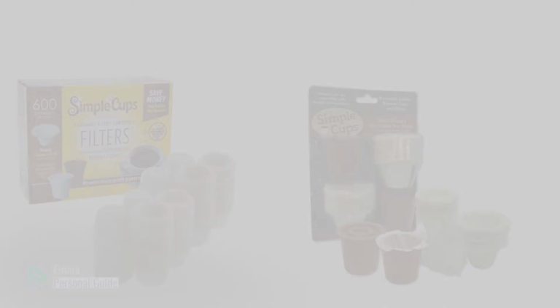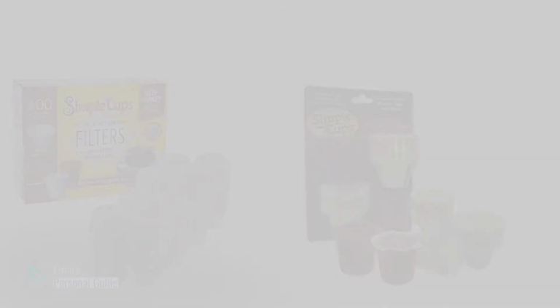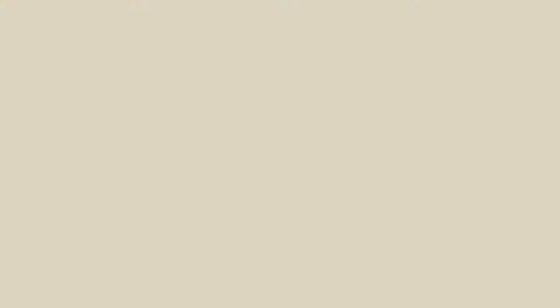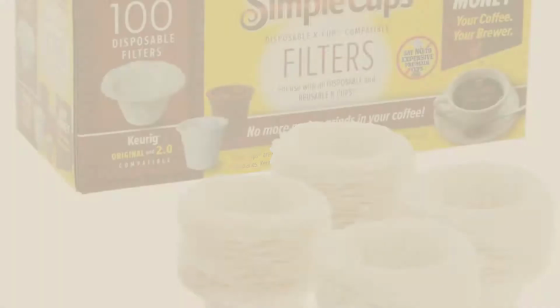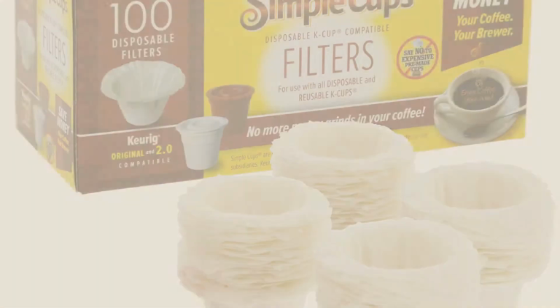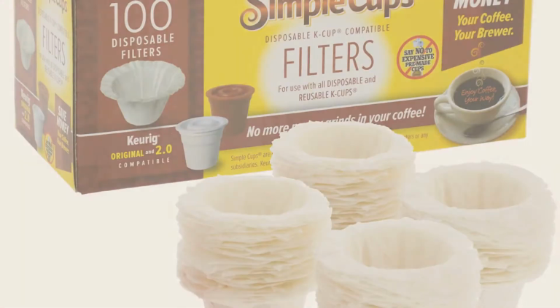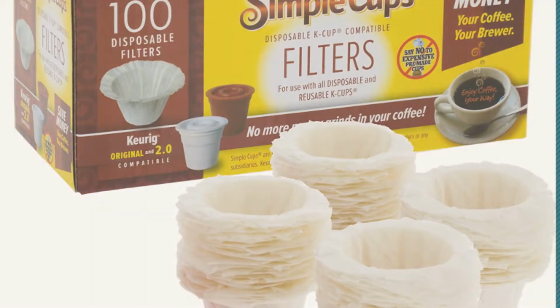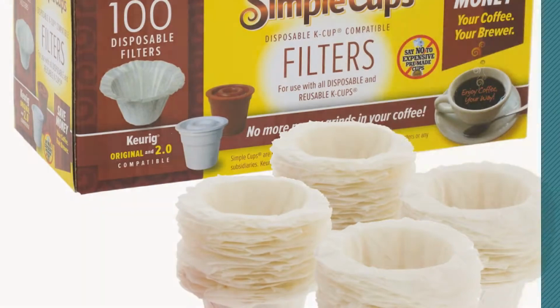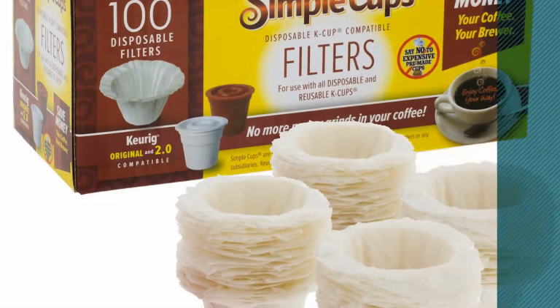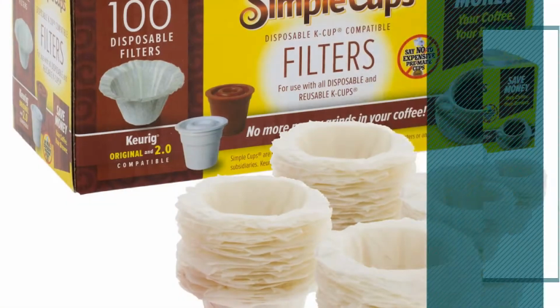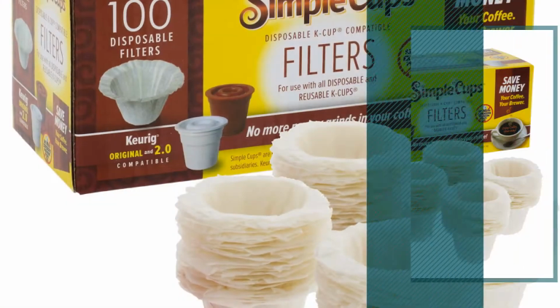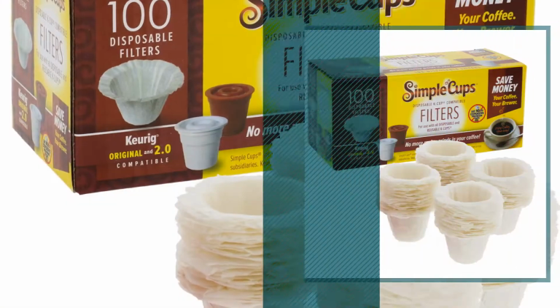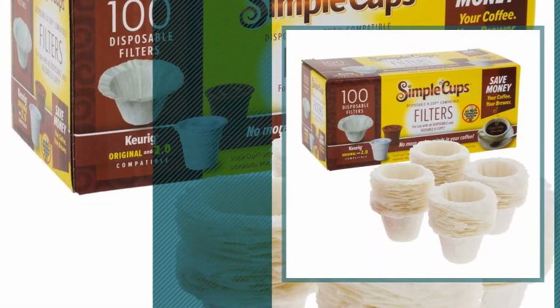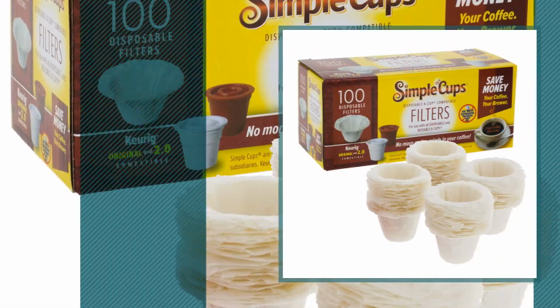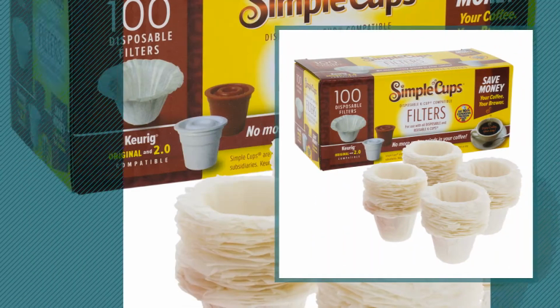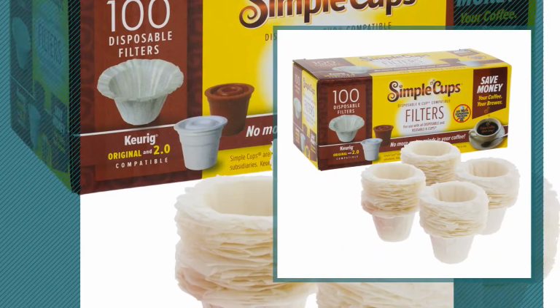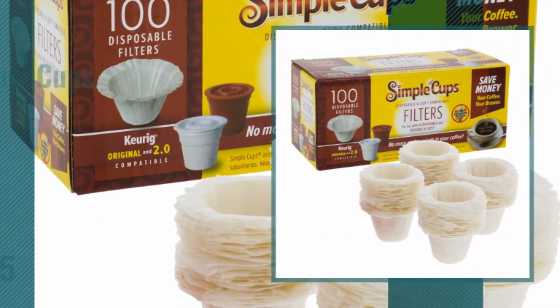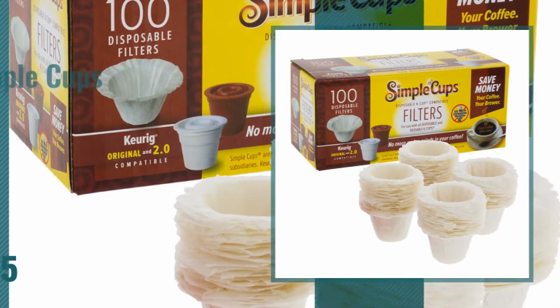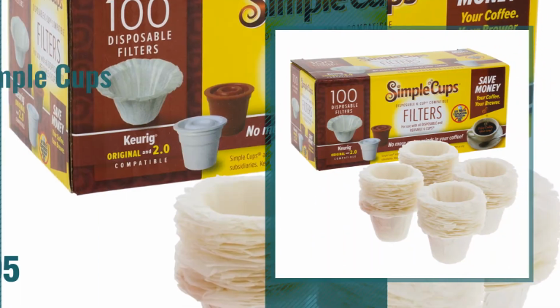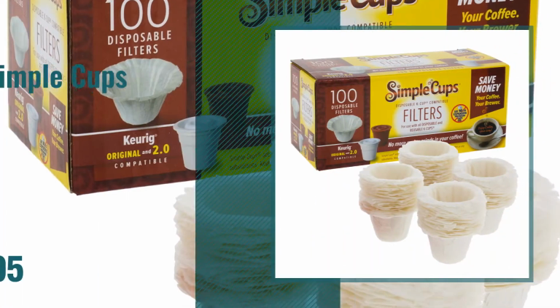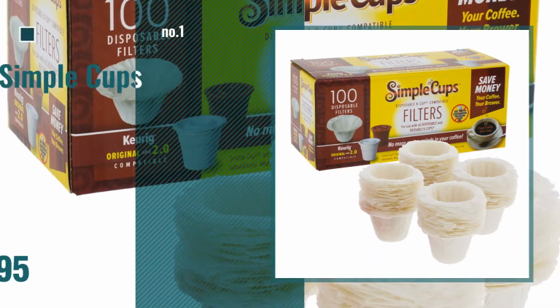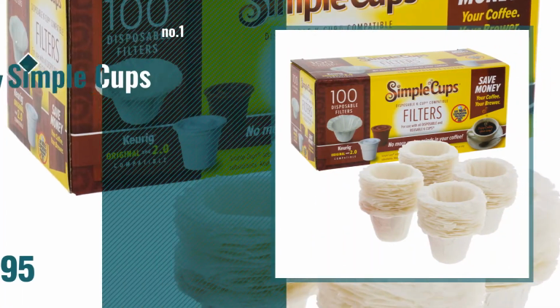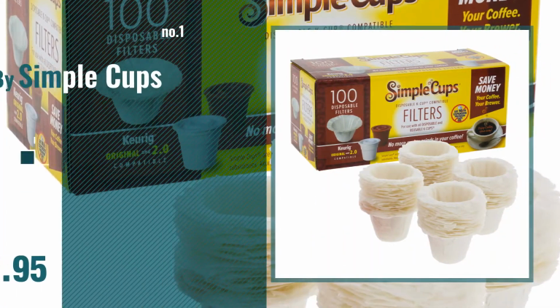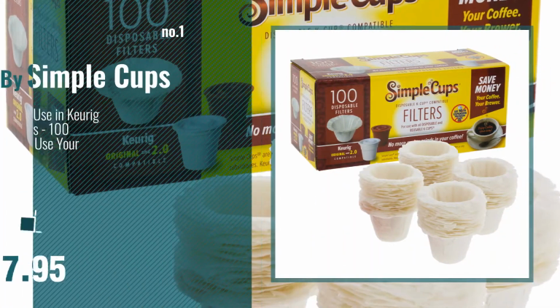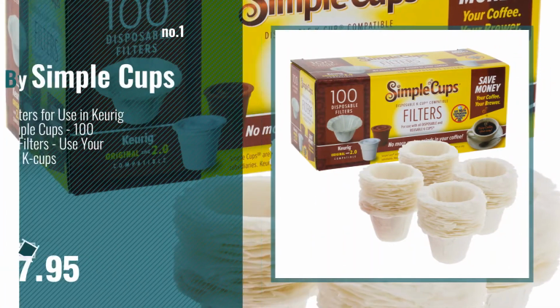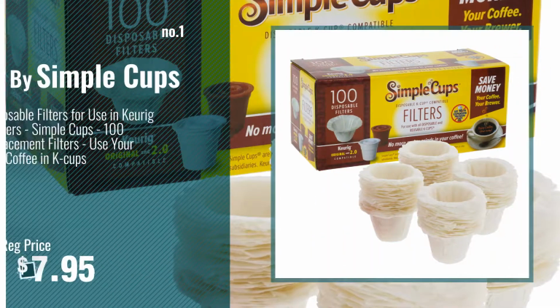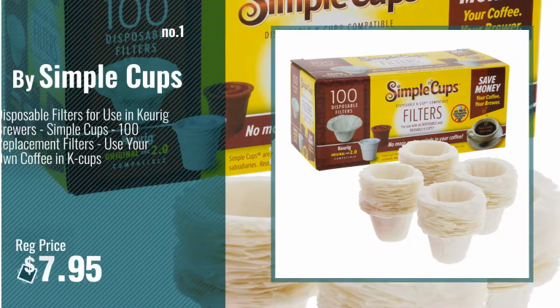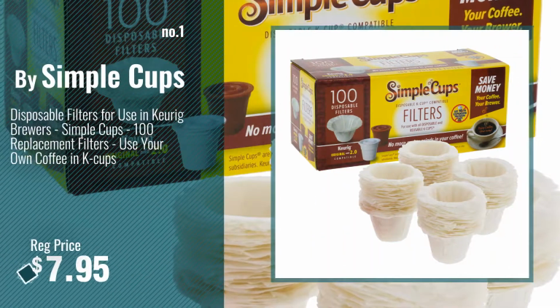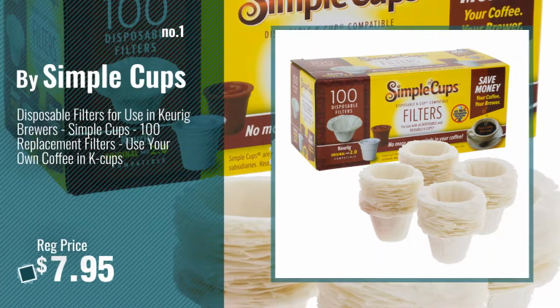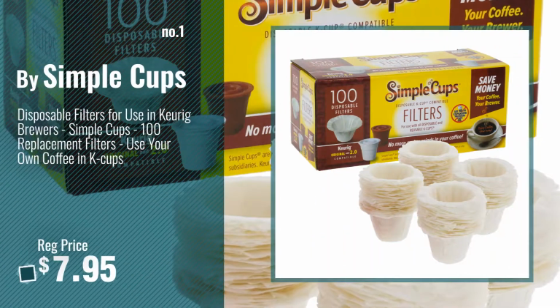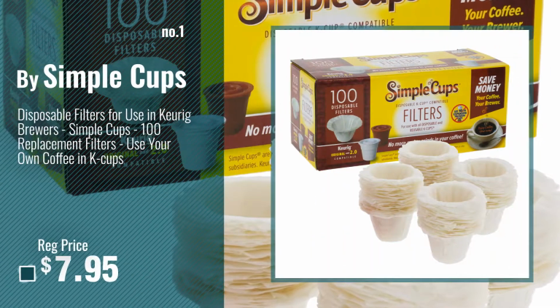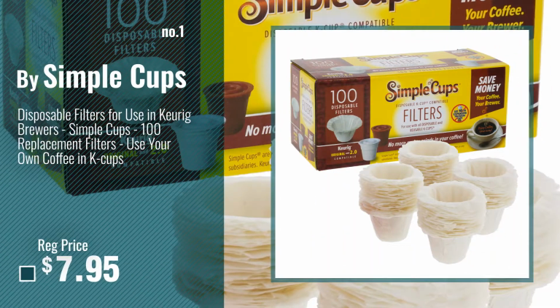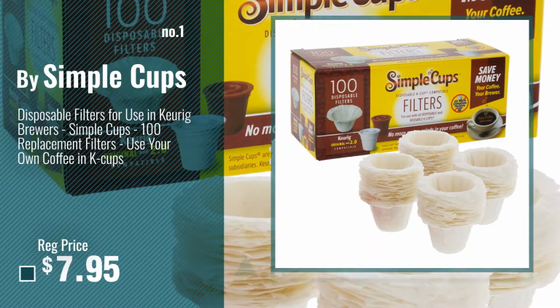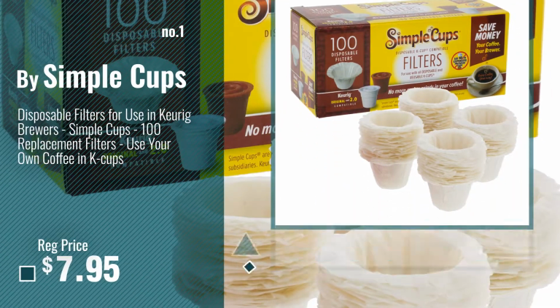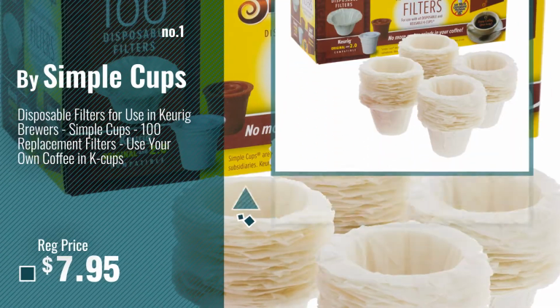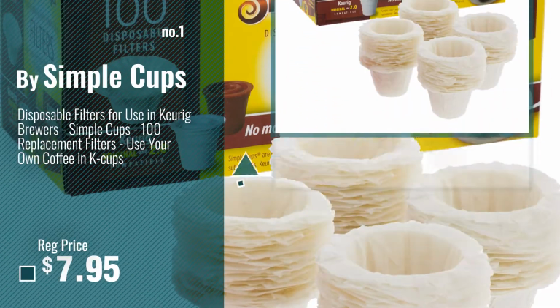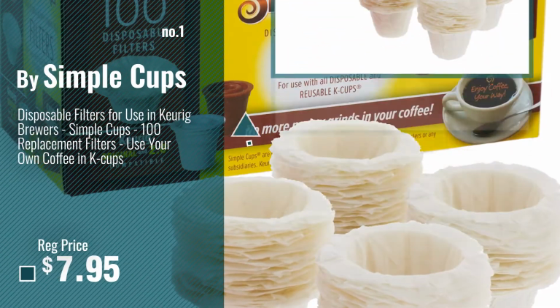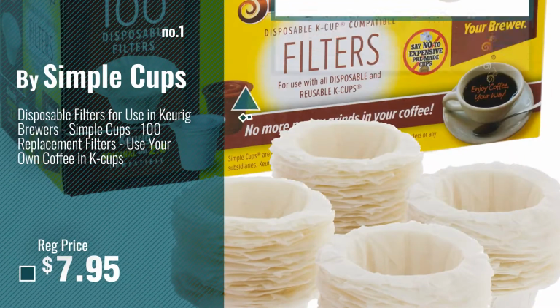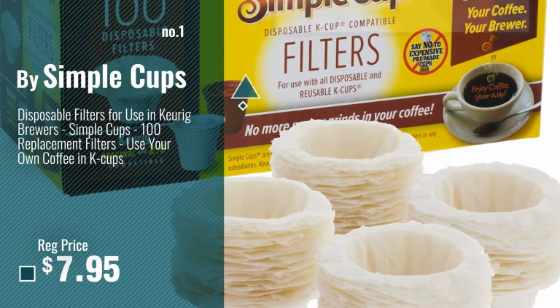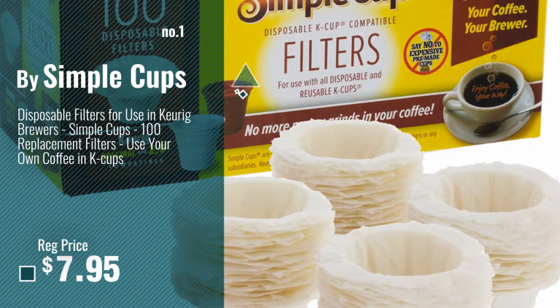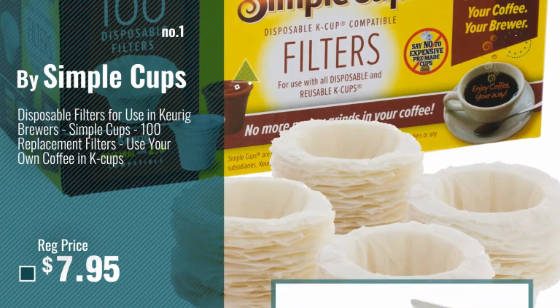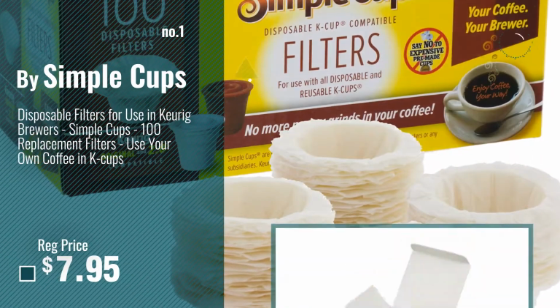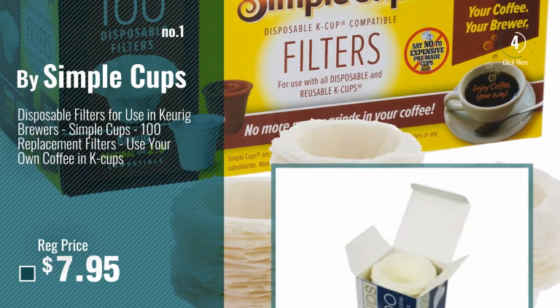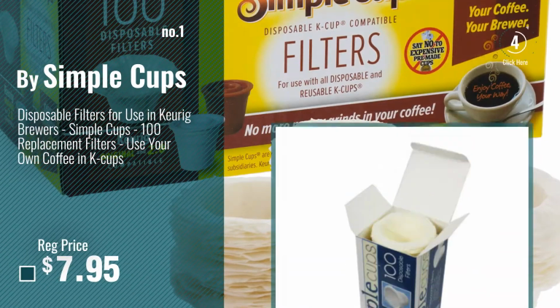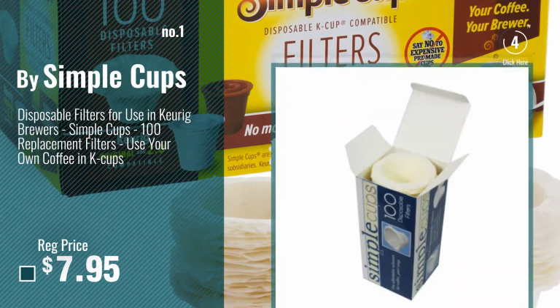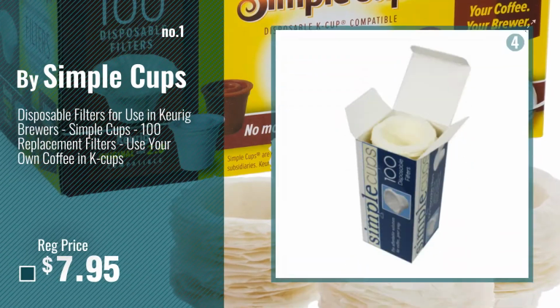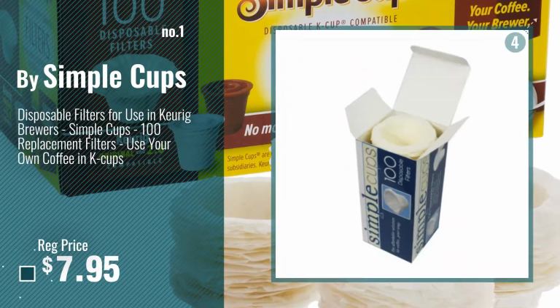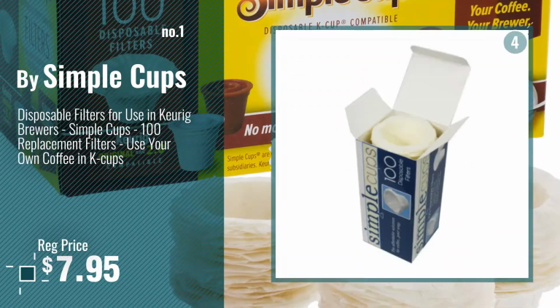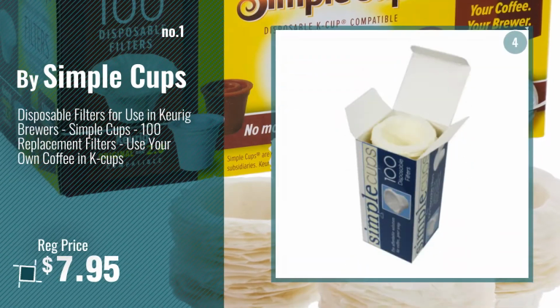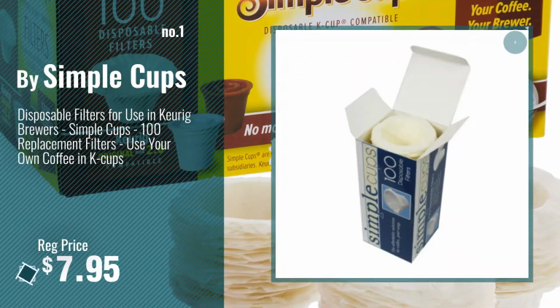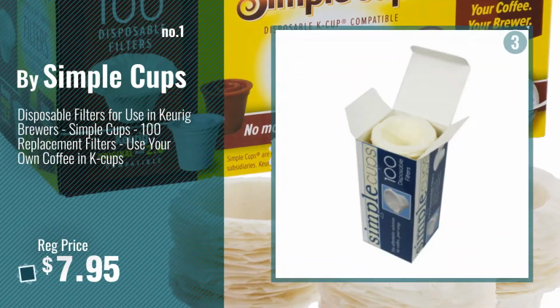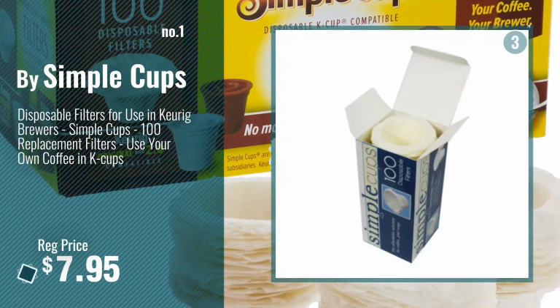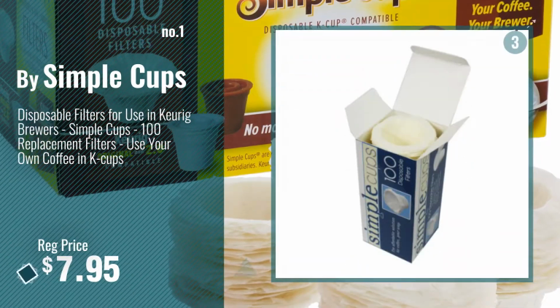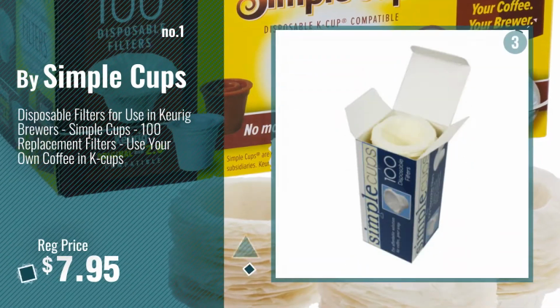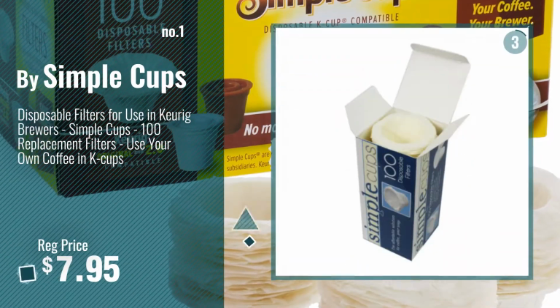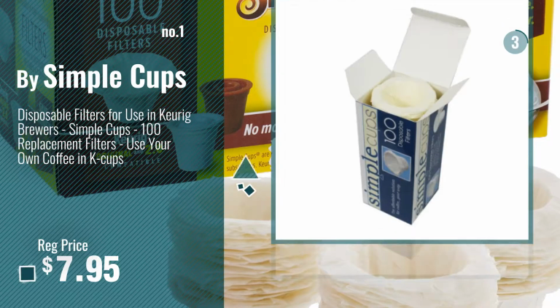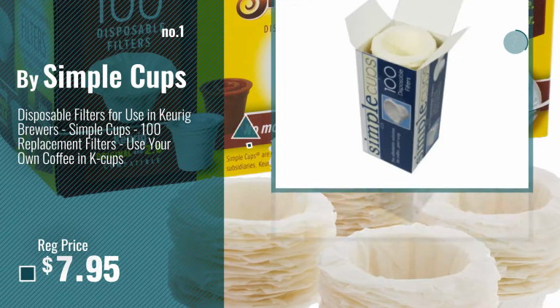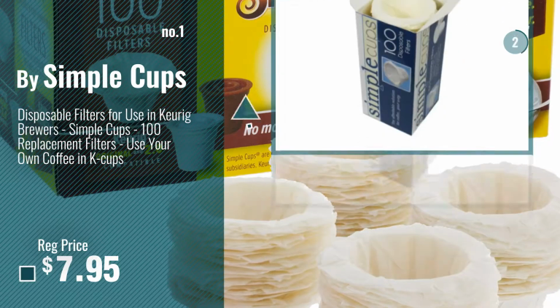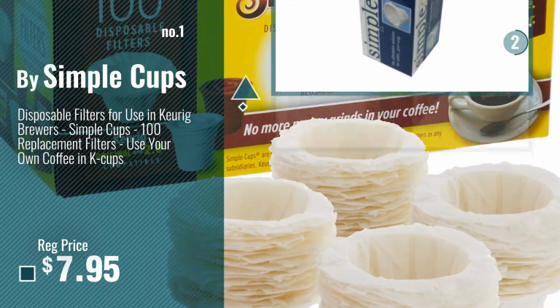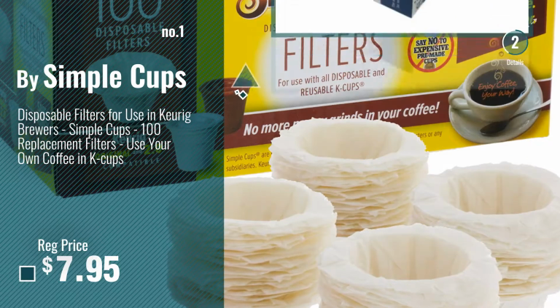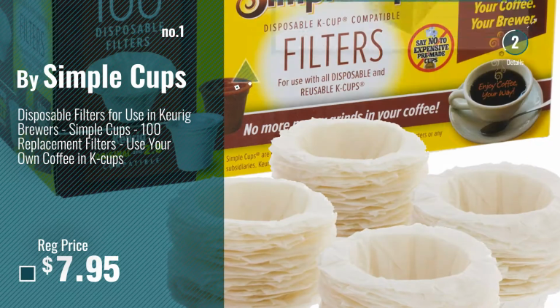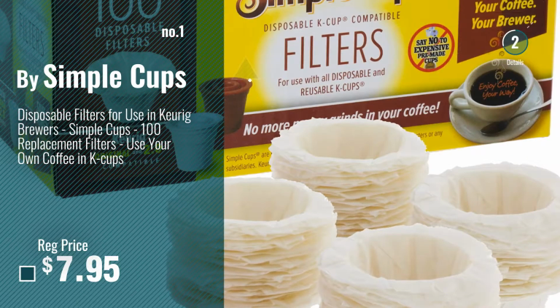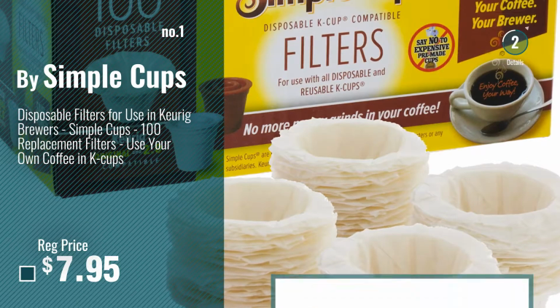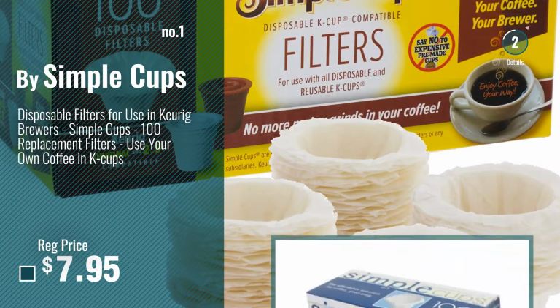Number 1, most popular, by Simple Cups. Watch this video, choose your favorite.